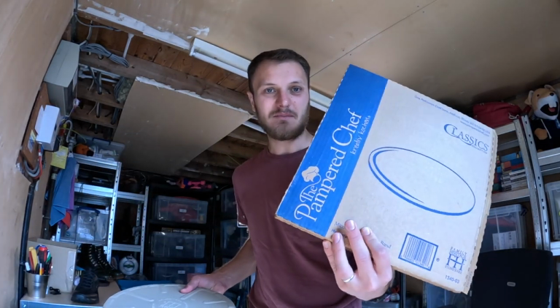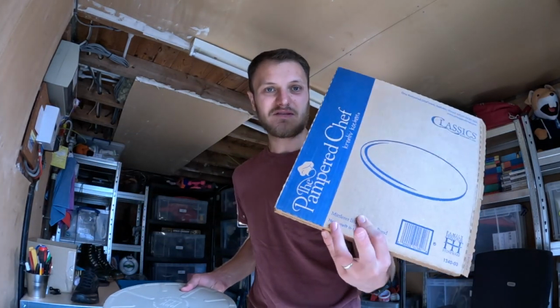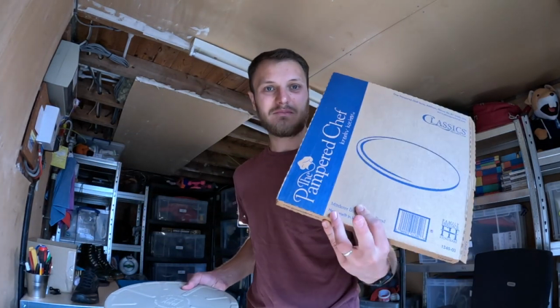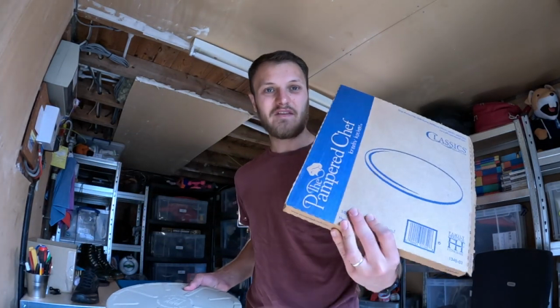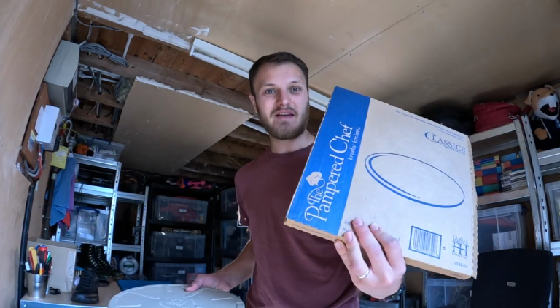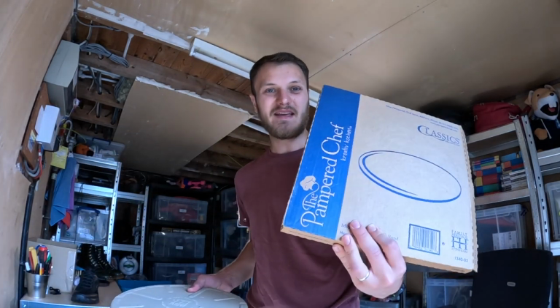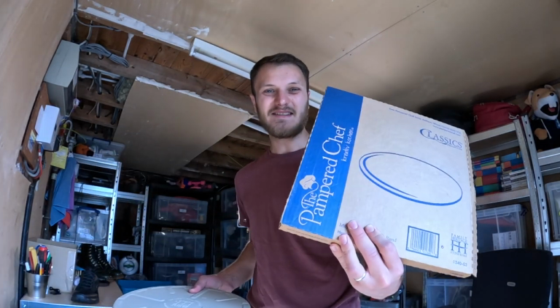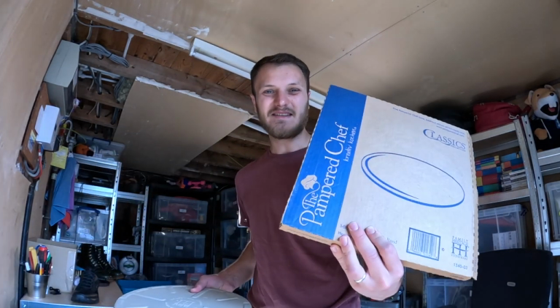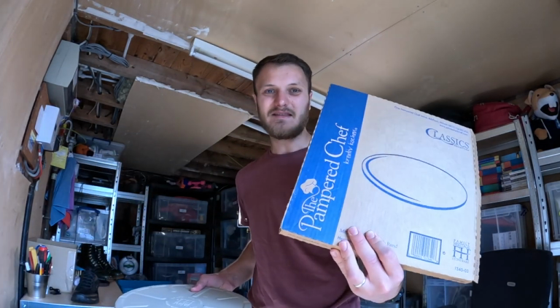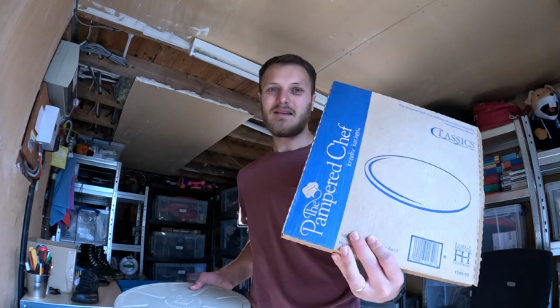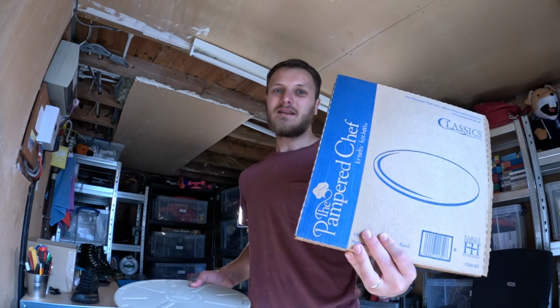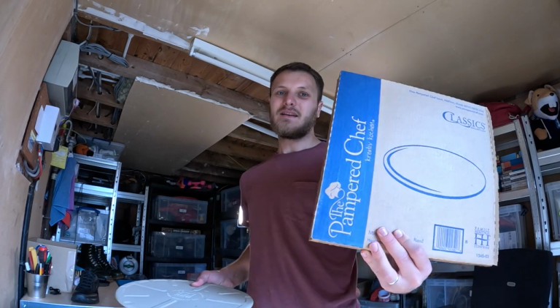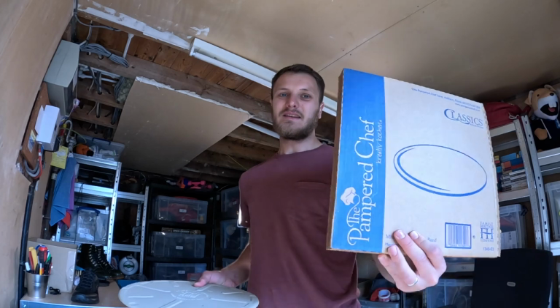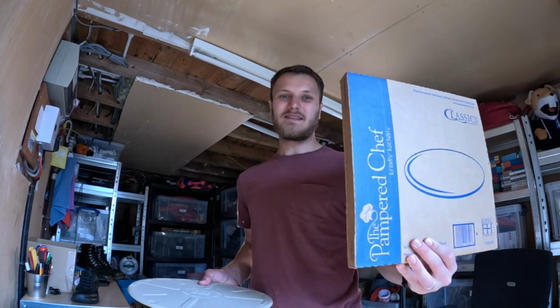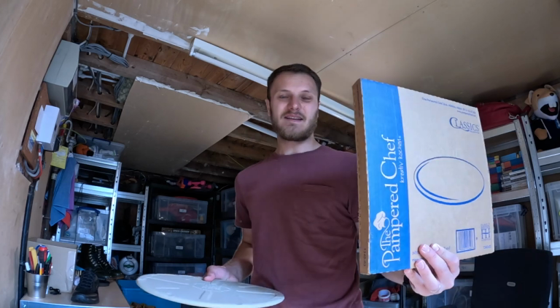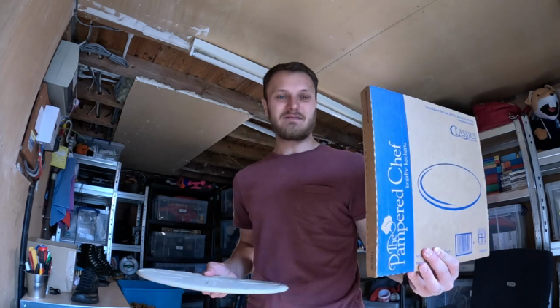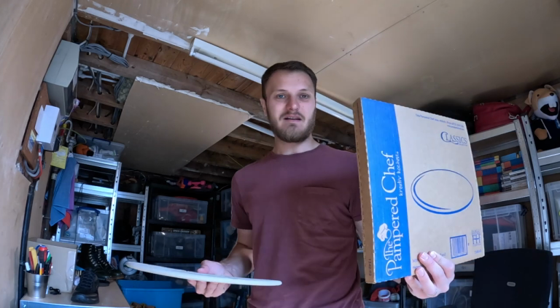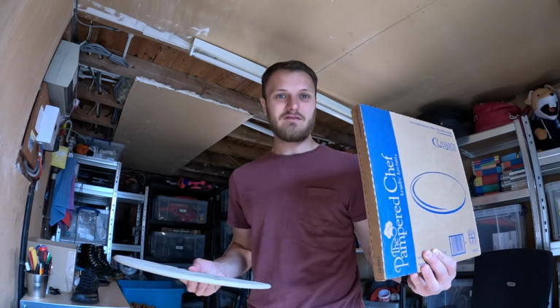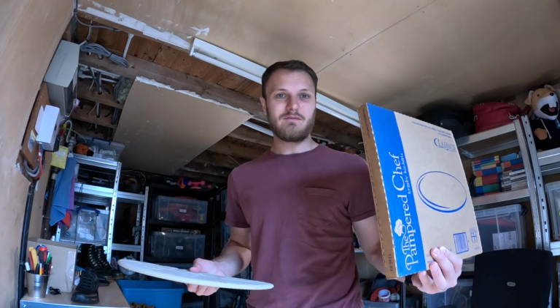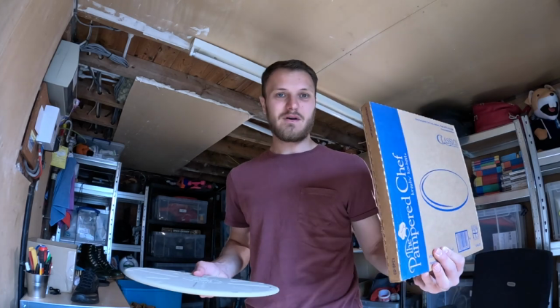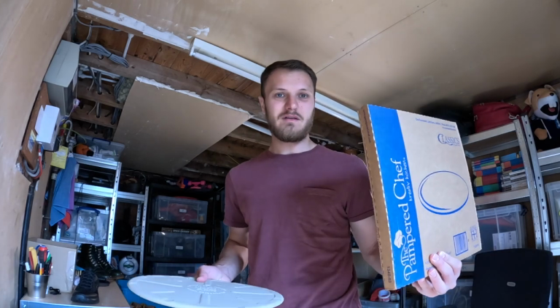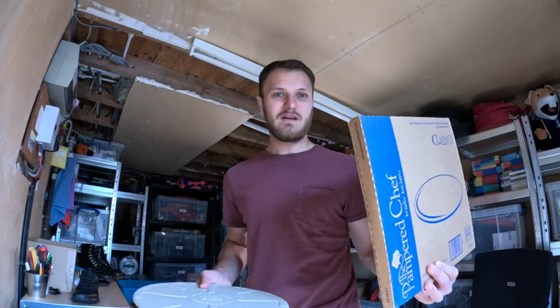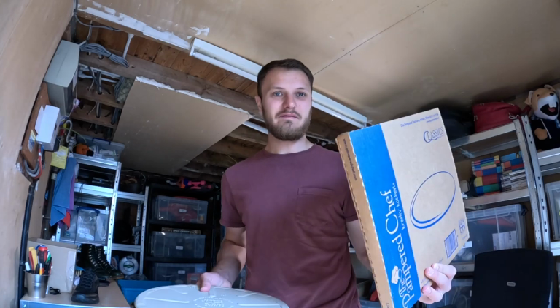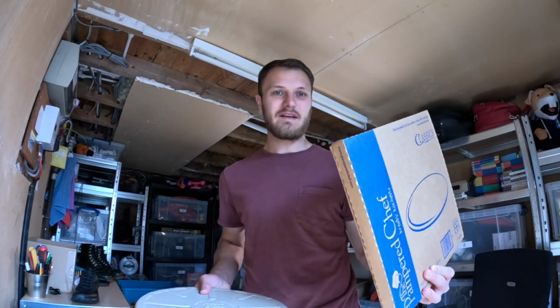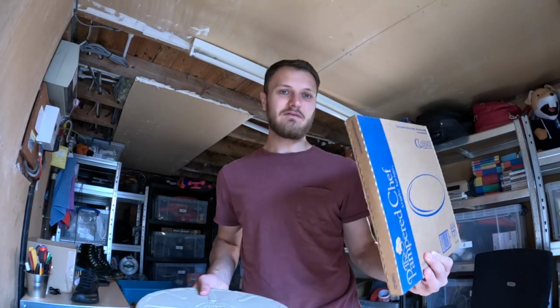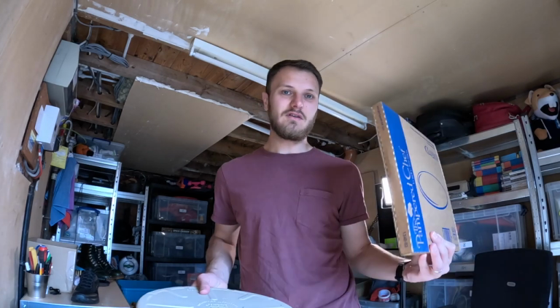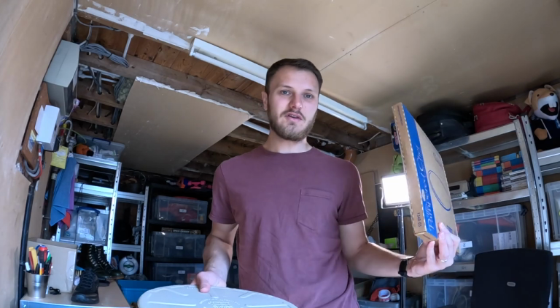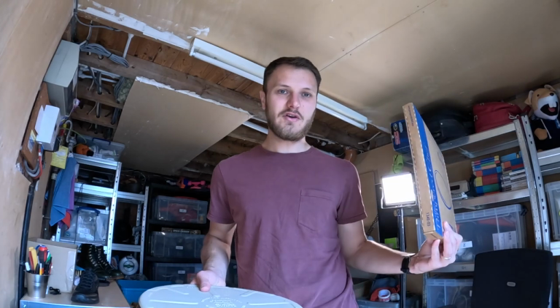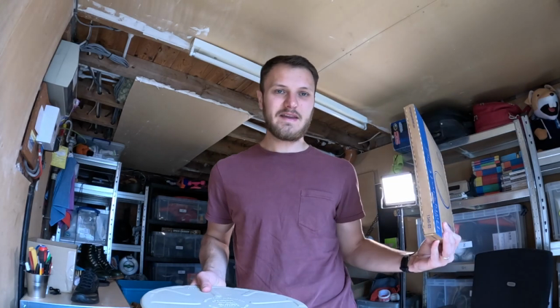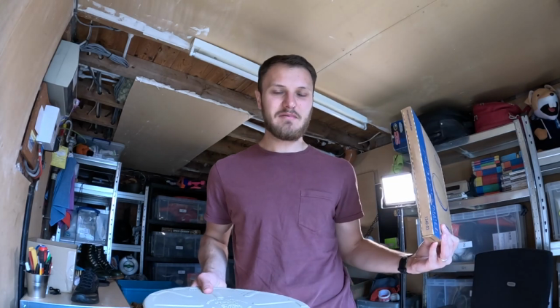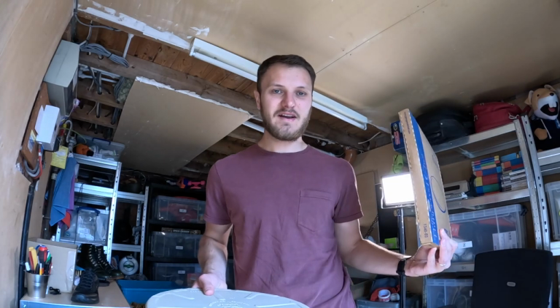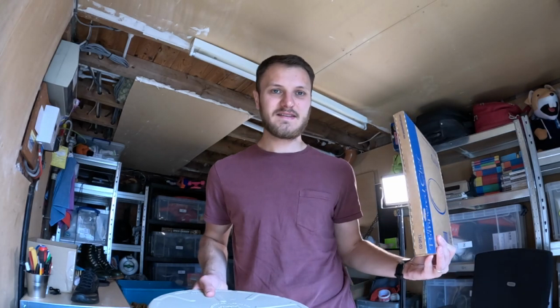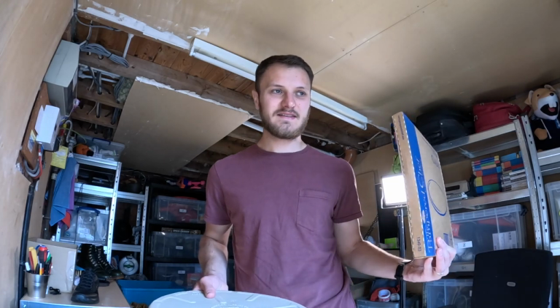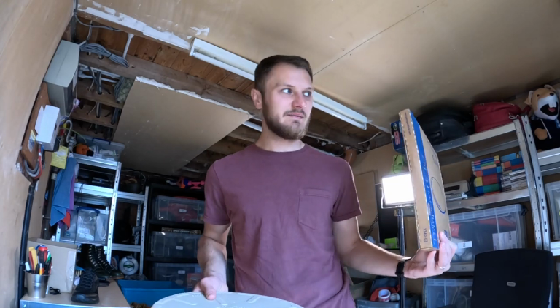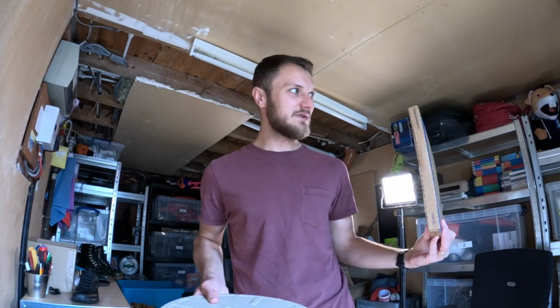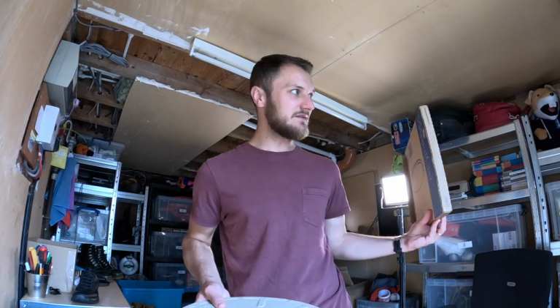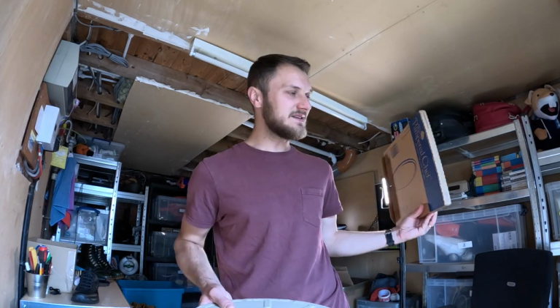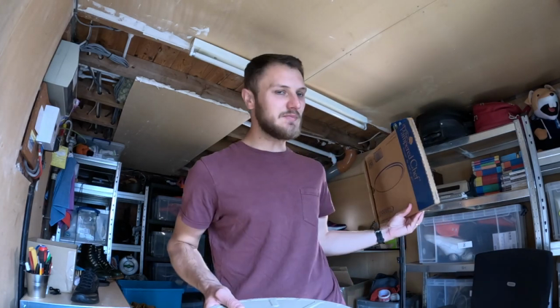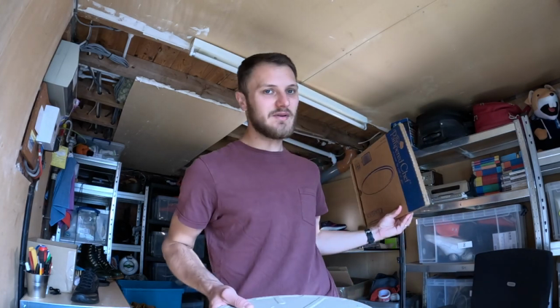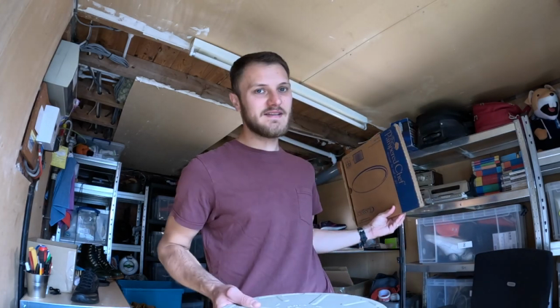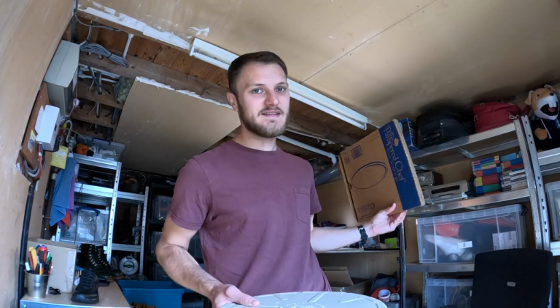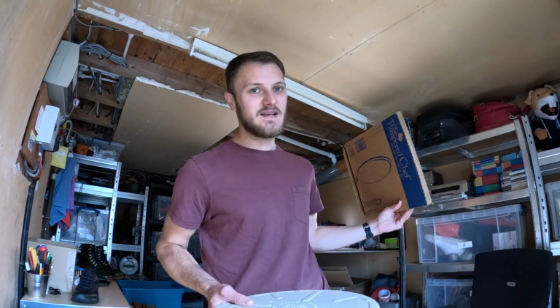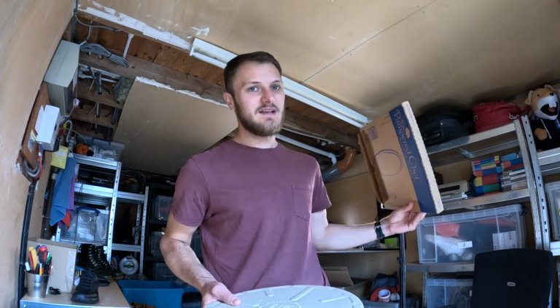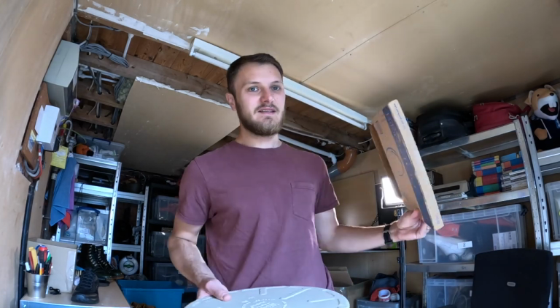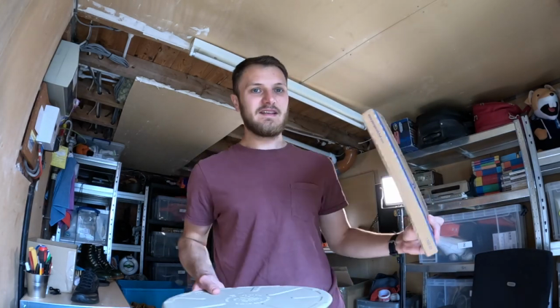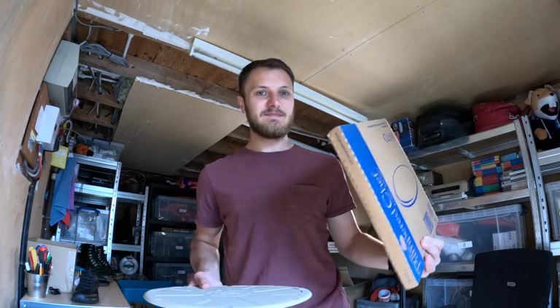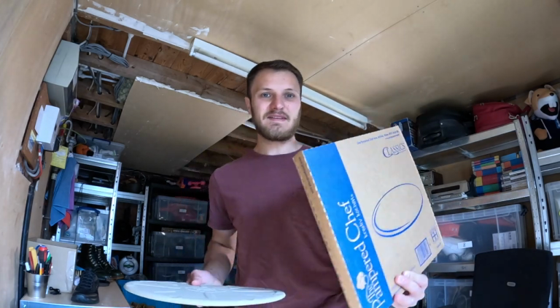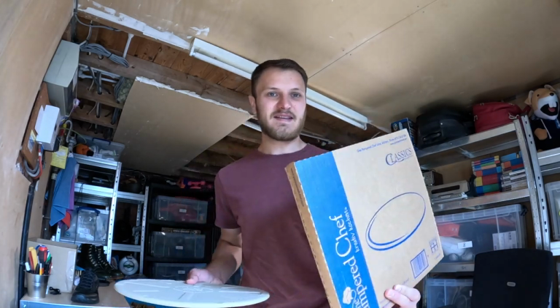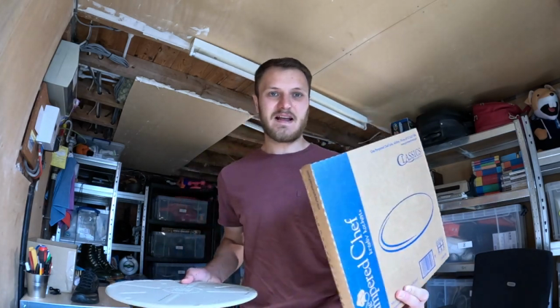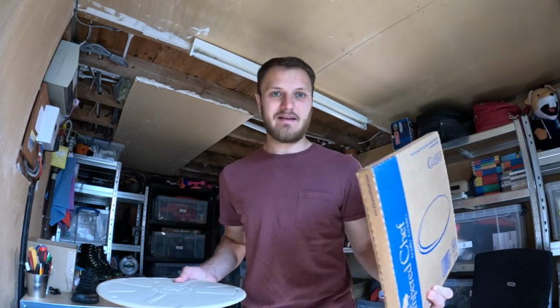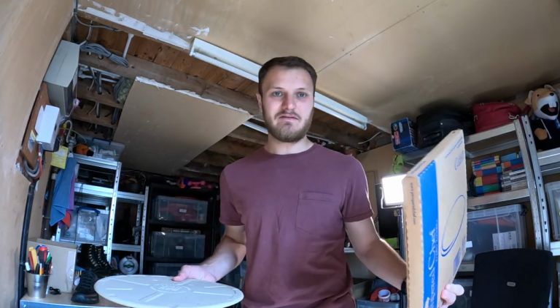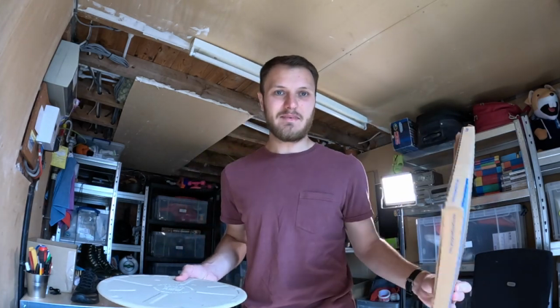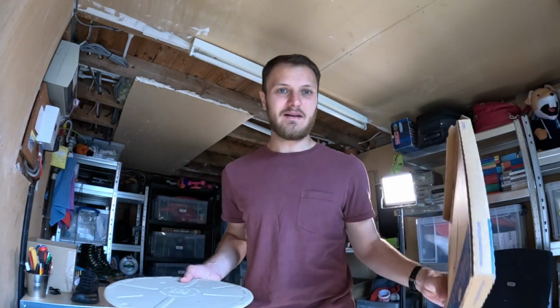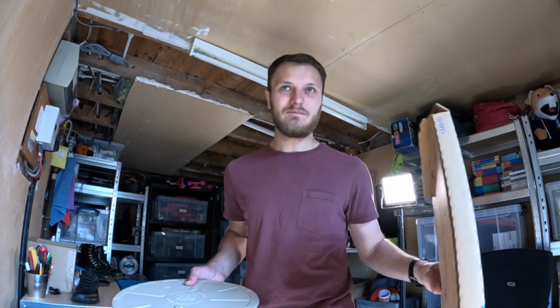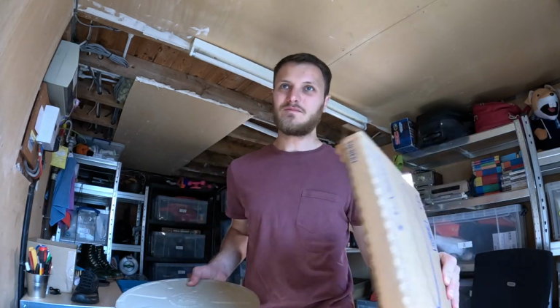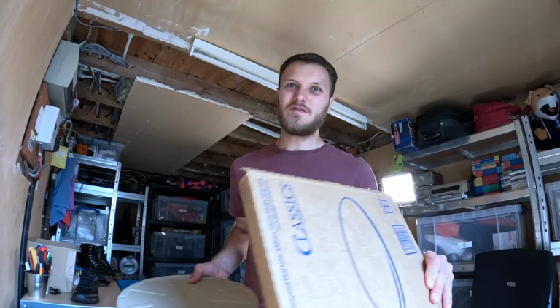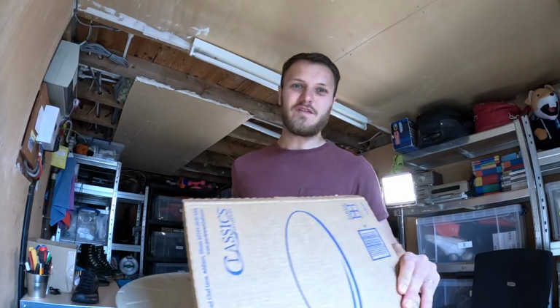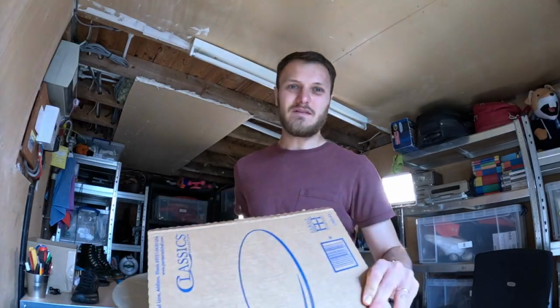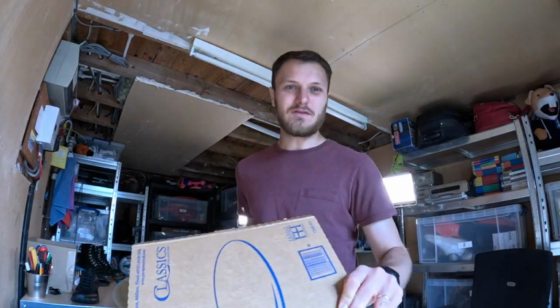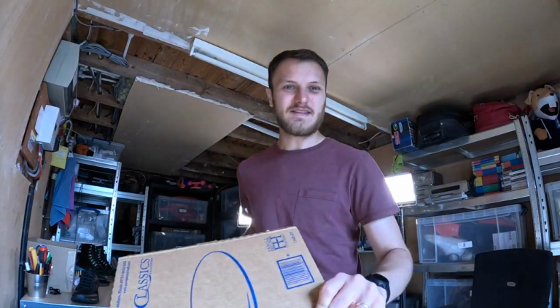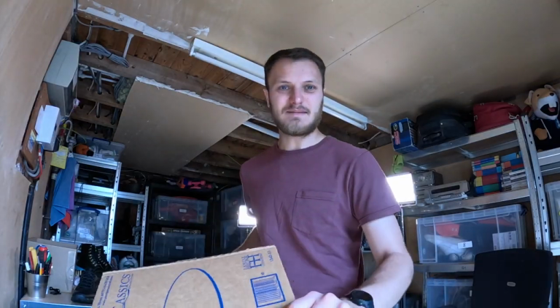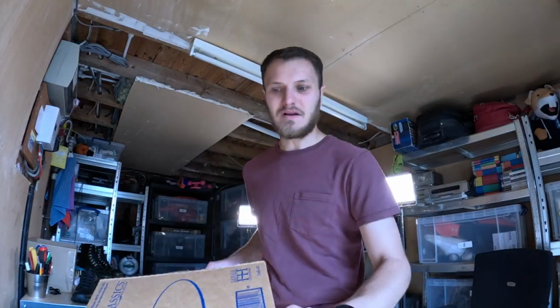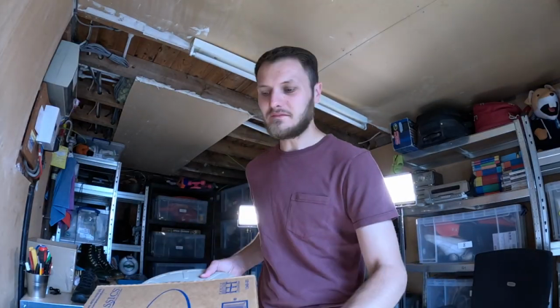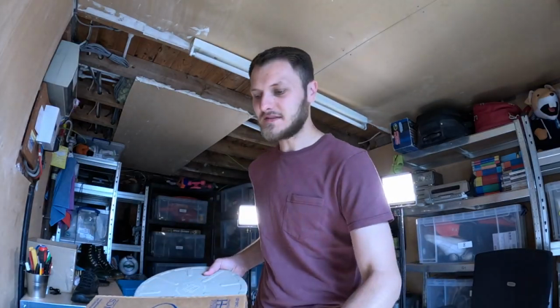Do look out for Pampered Chef stuff — I've said it before in my previous videos. Some of it's worth picking up, some of it isn't. It does stick around for a while — I think I've got a cookie press in one of these boxes that's been sat around for about five or six months.